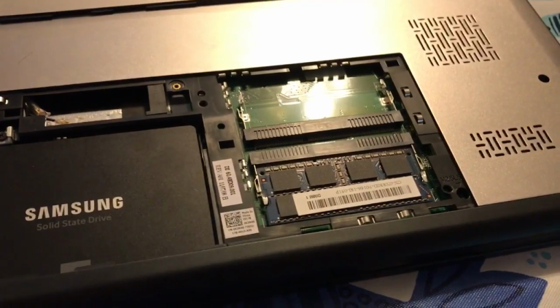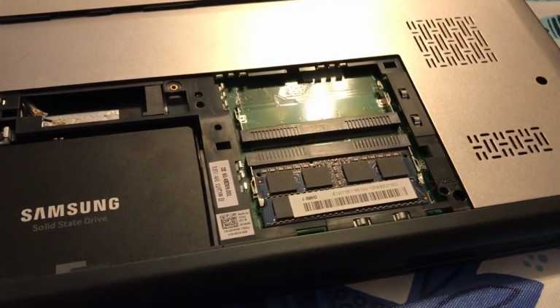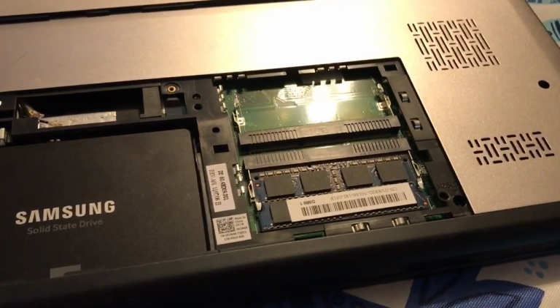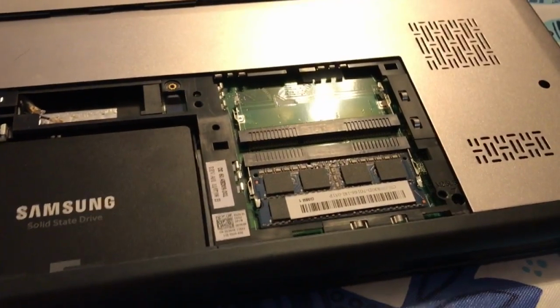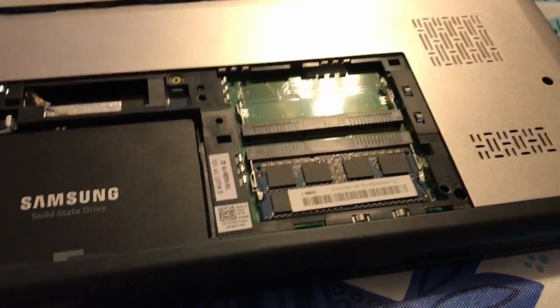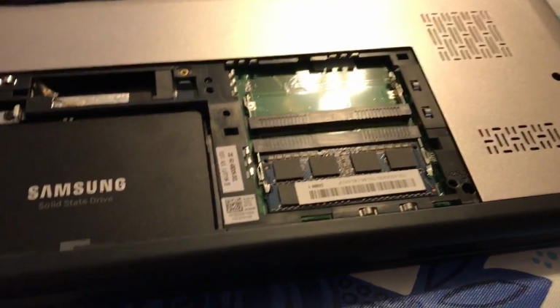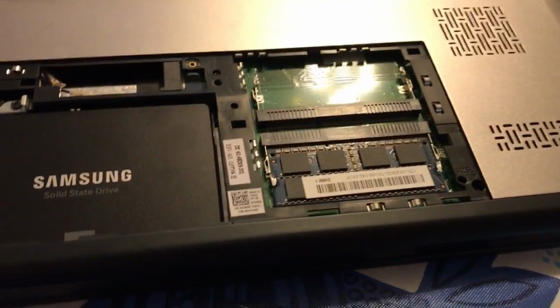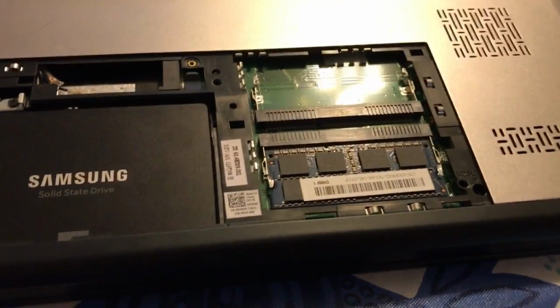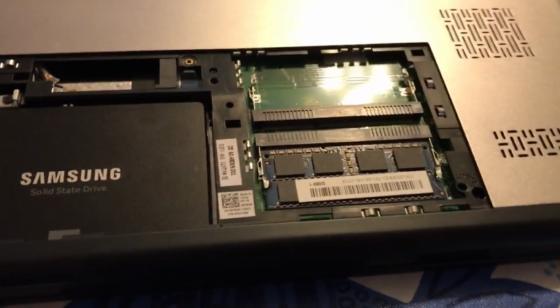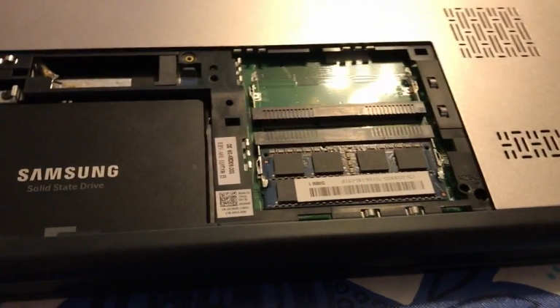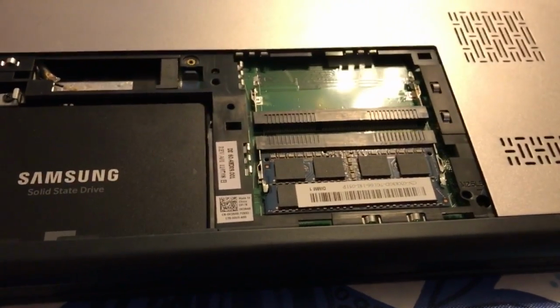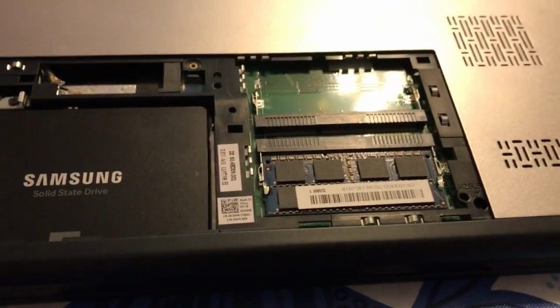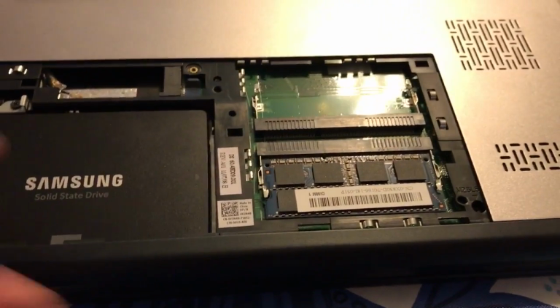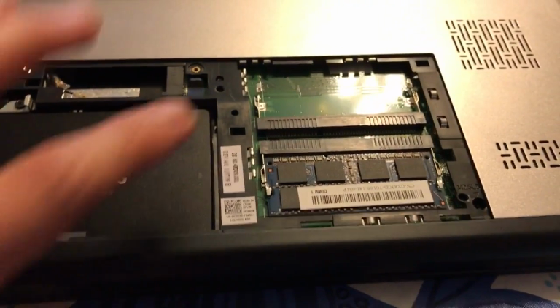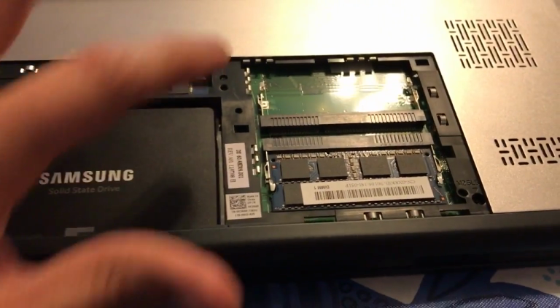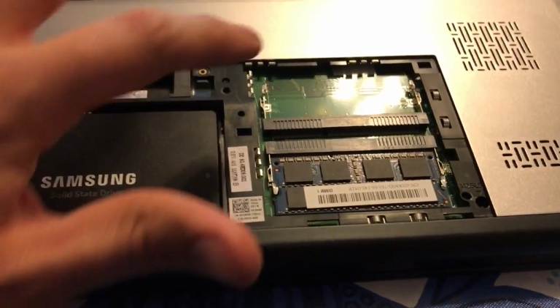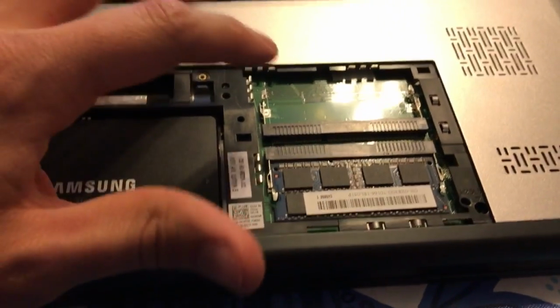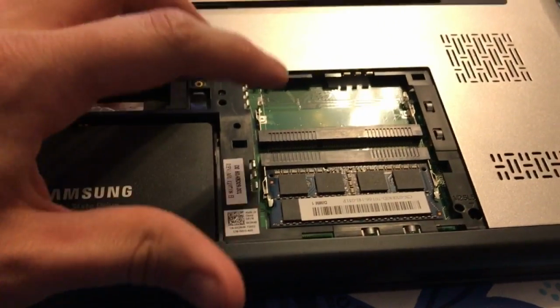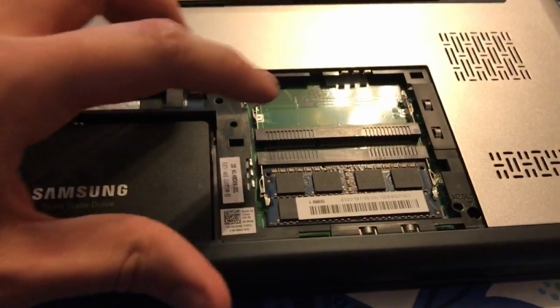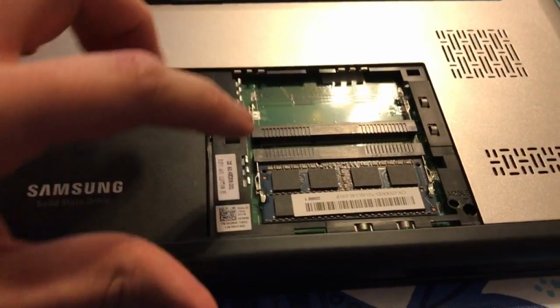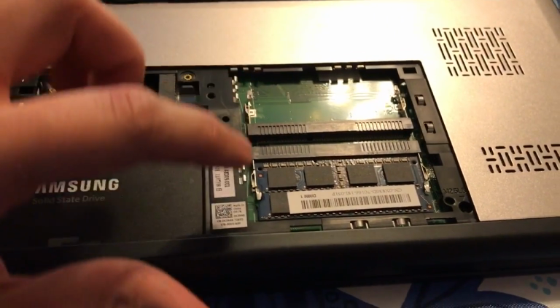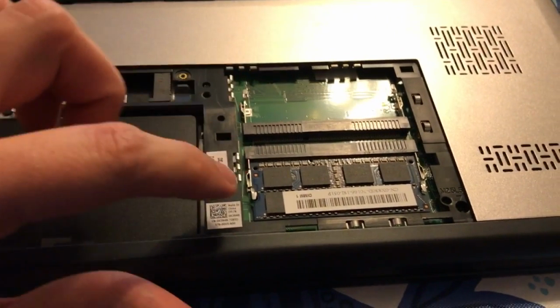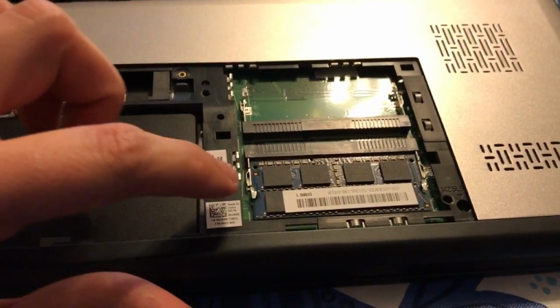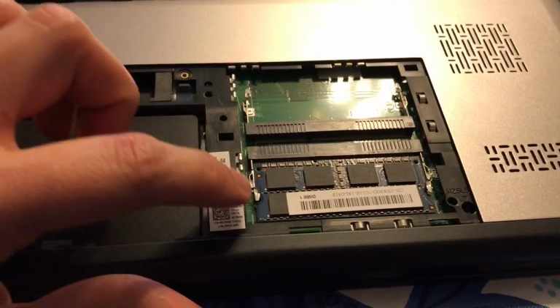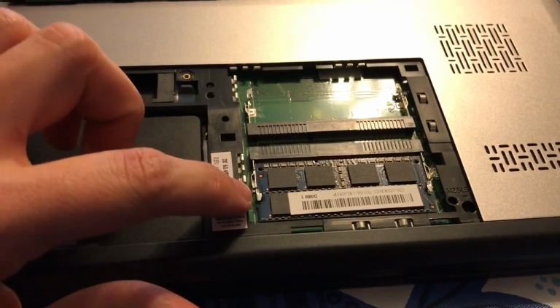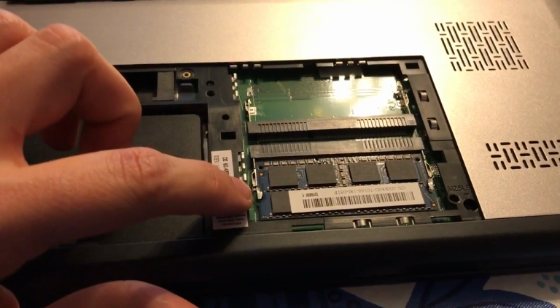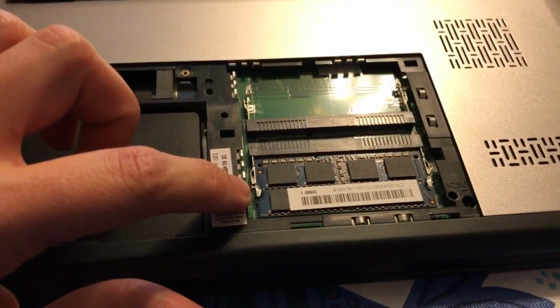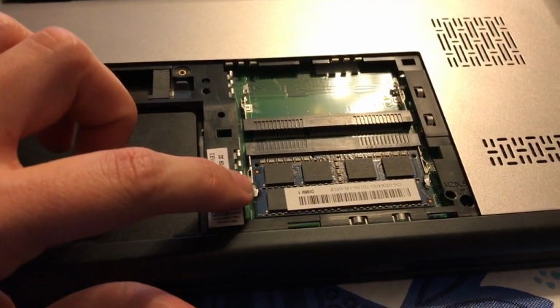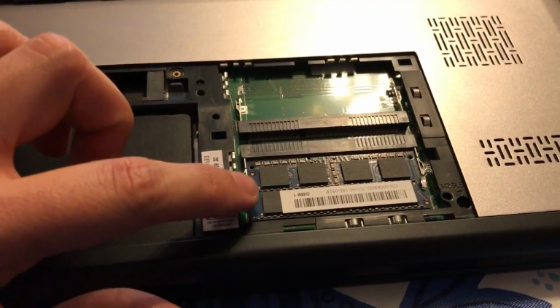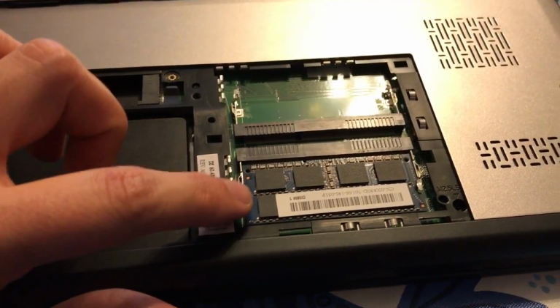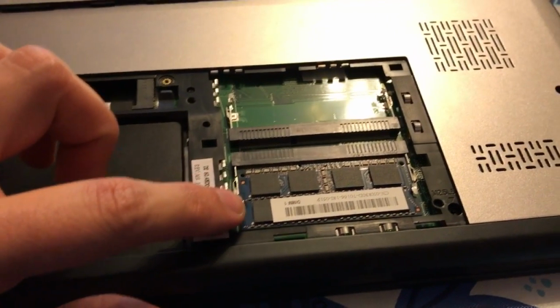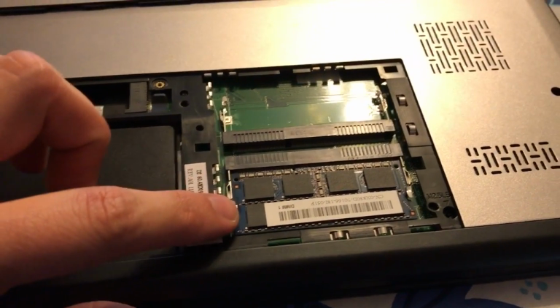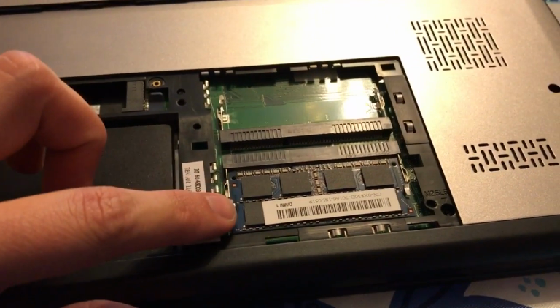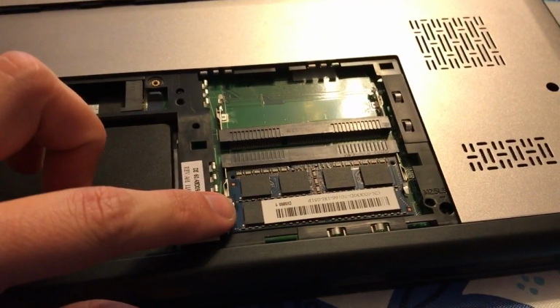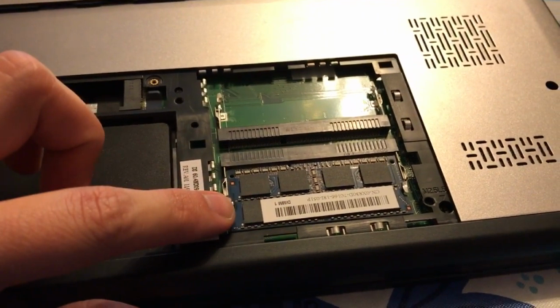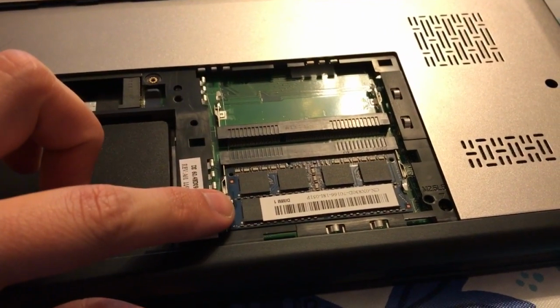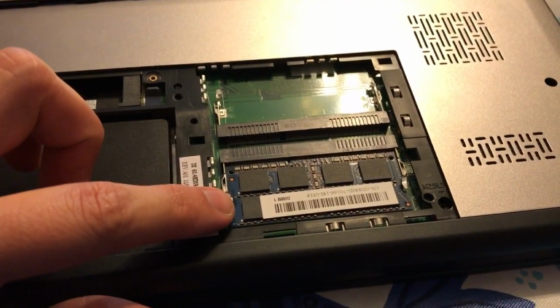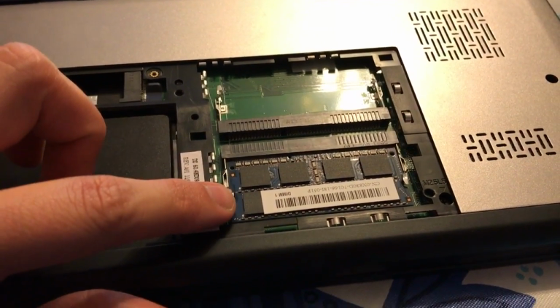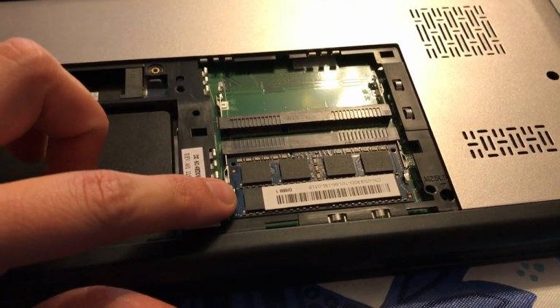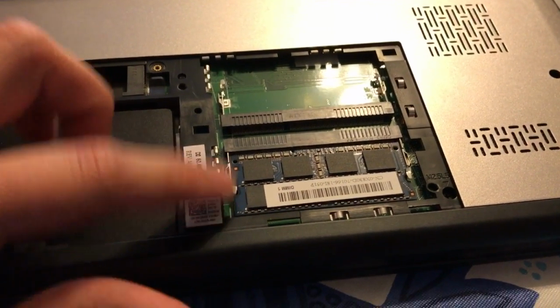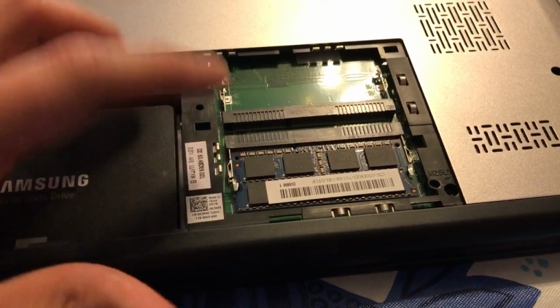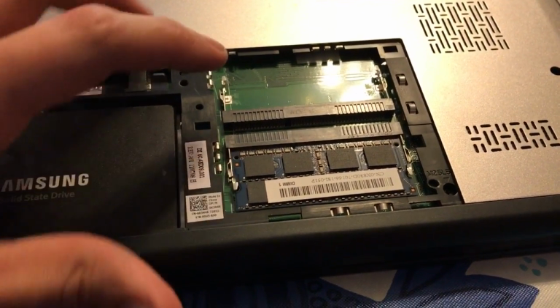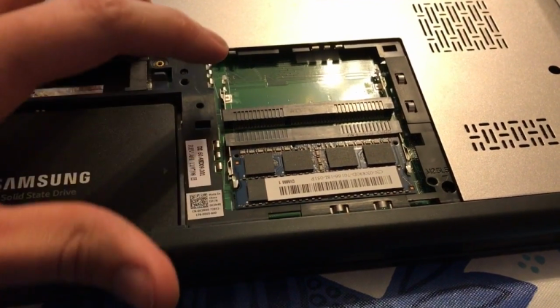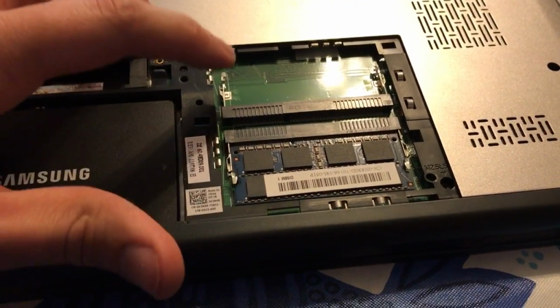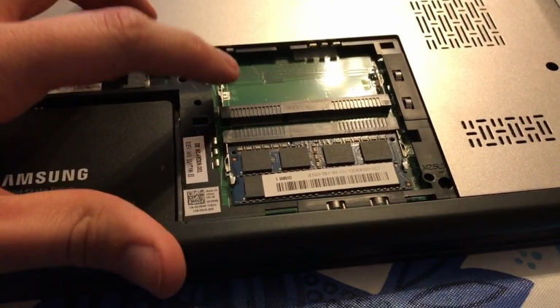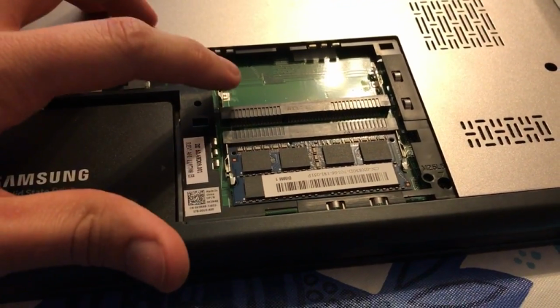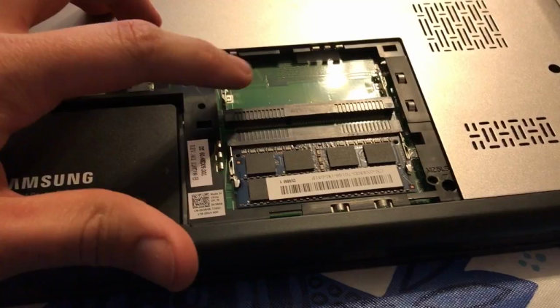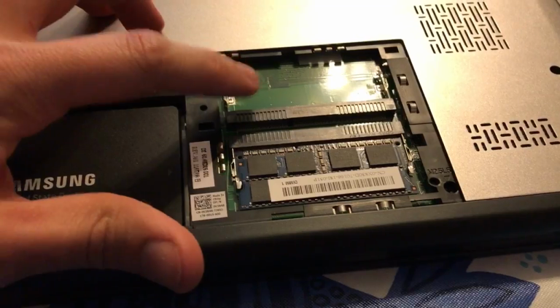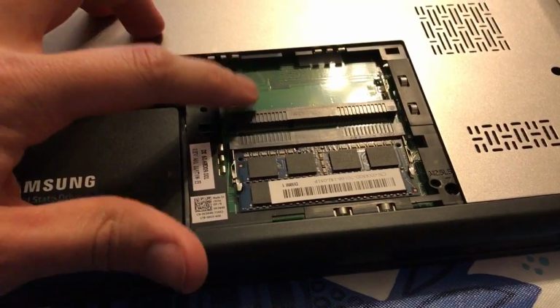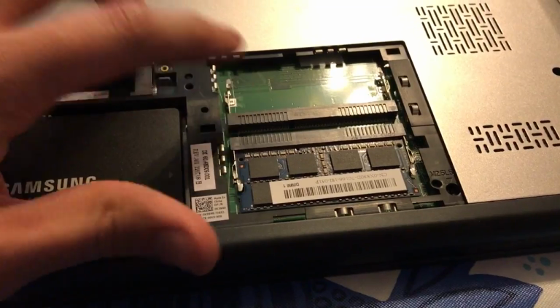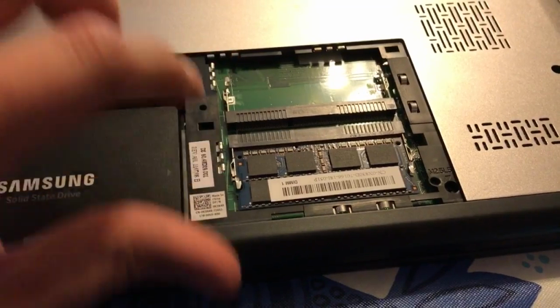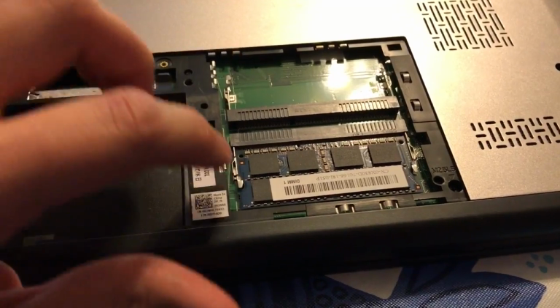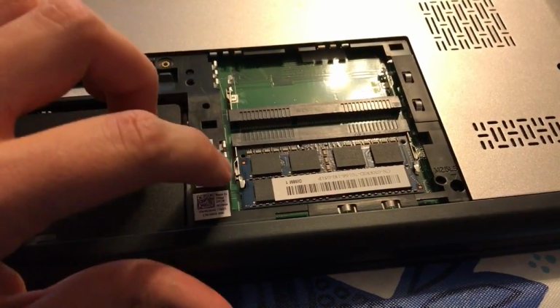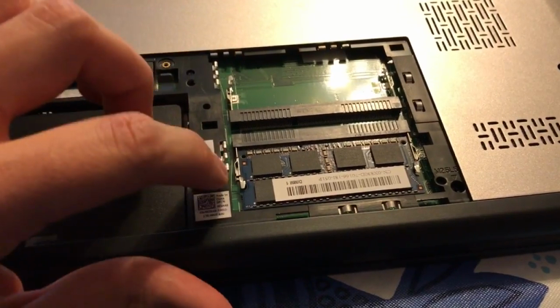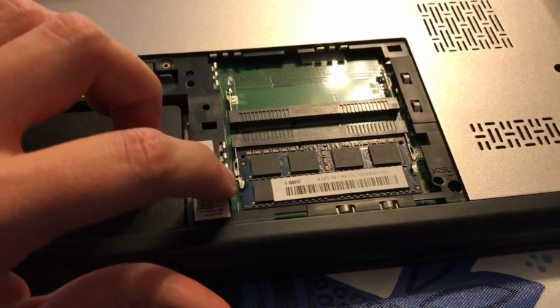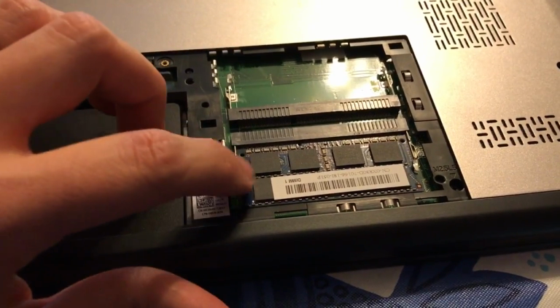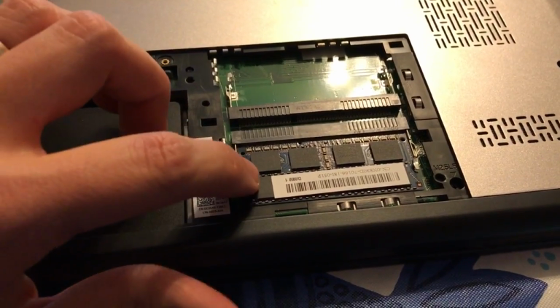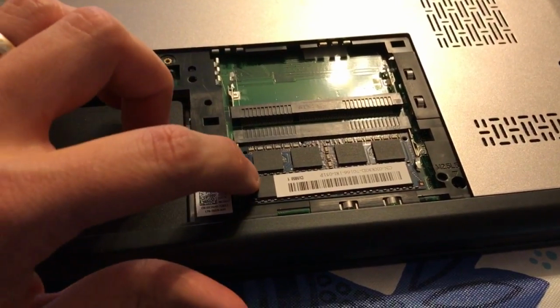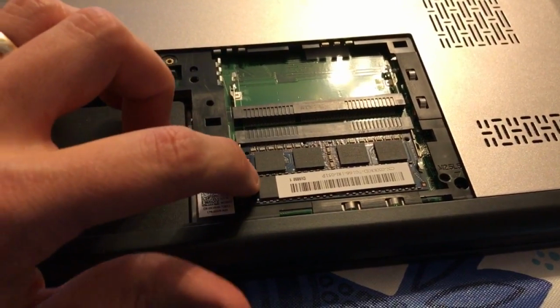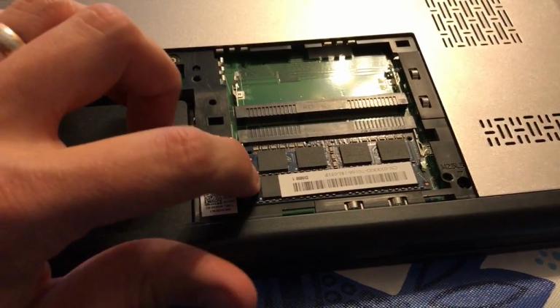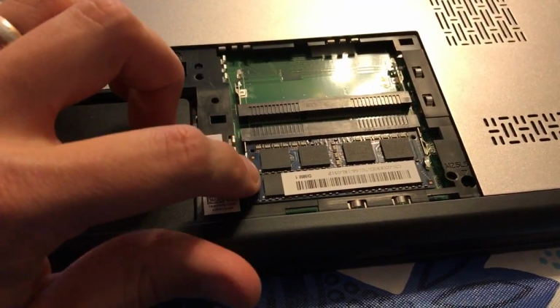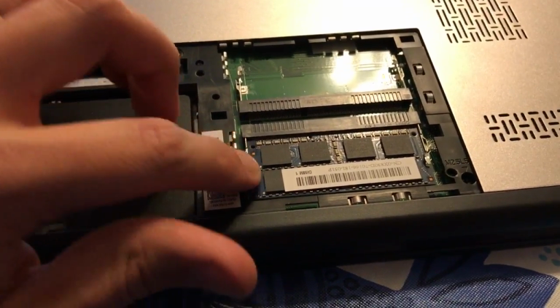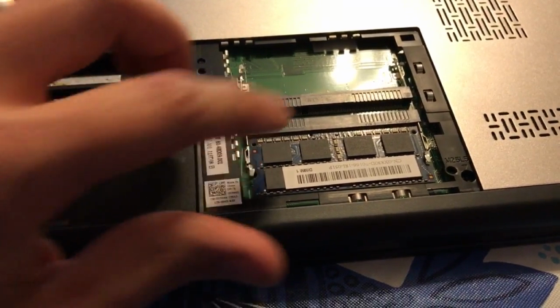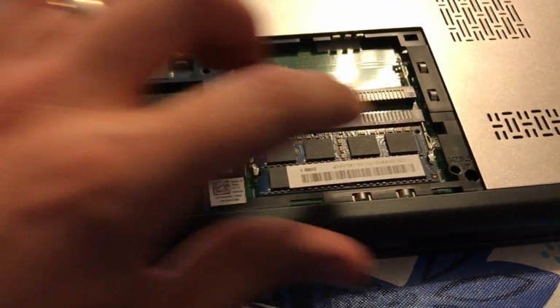We got the cover off. As you can see, we've got one stick of RAM in it and then an empty secondary slot.